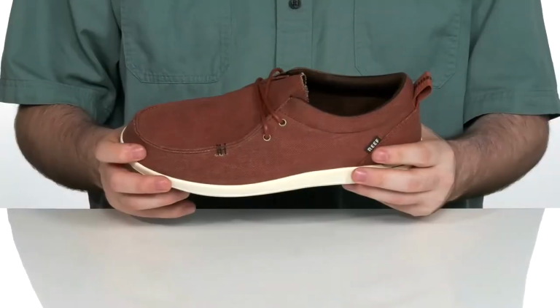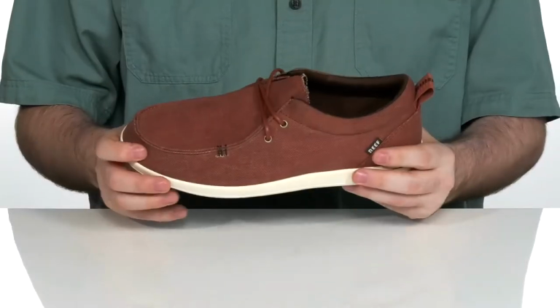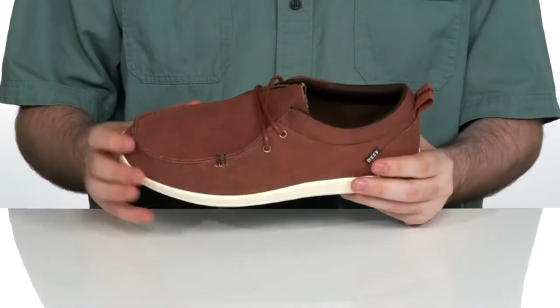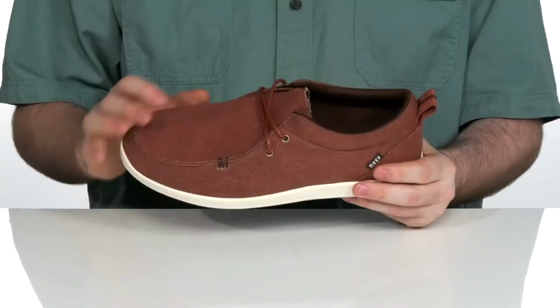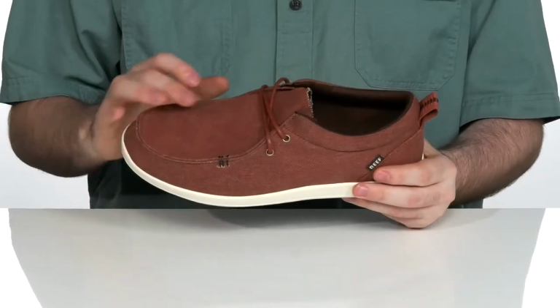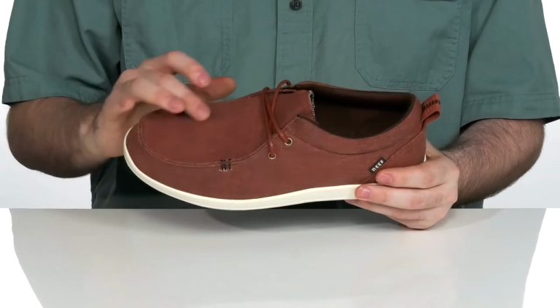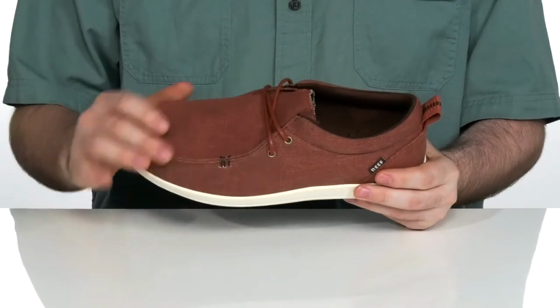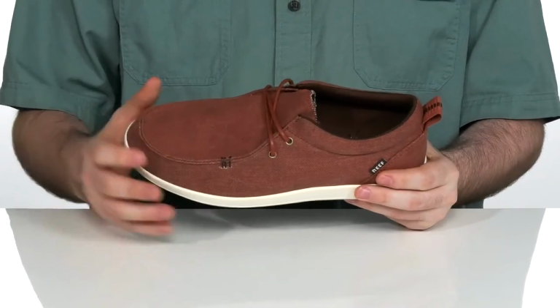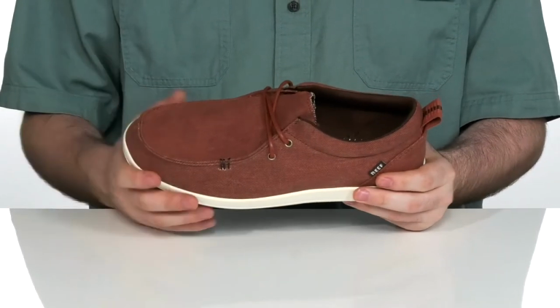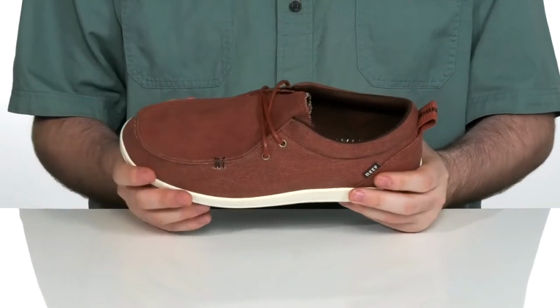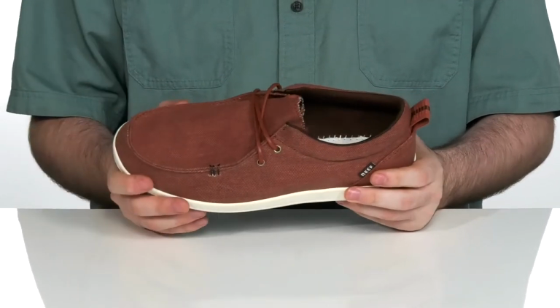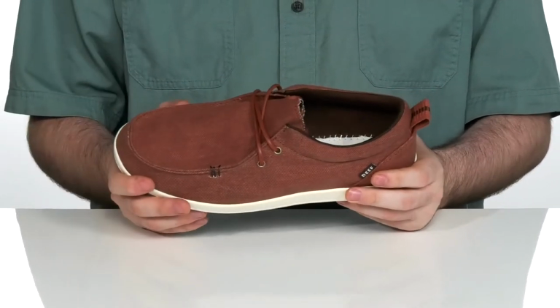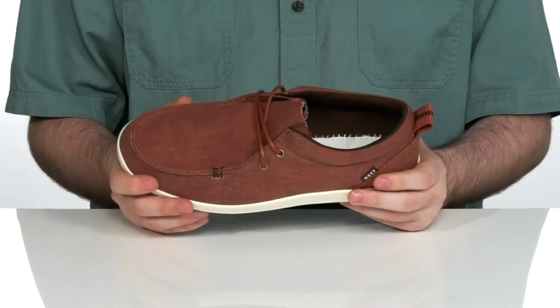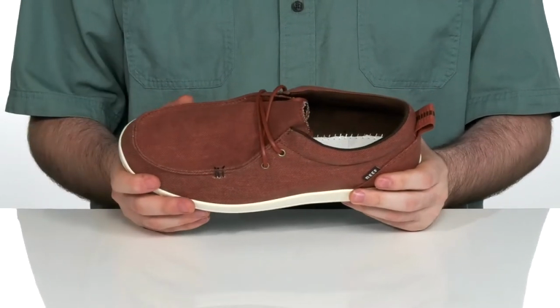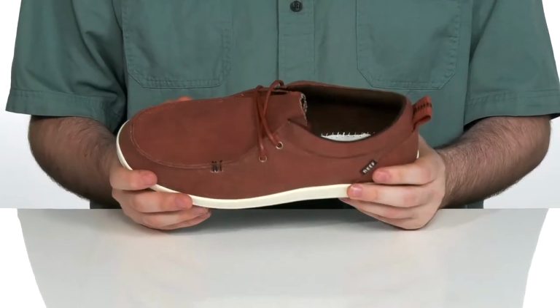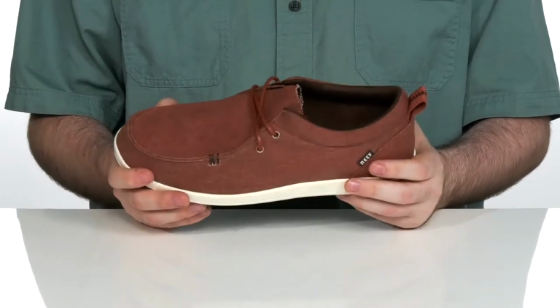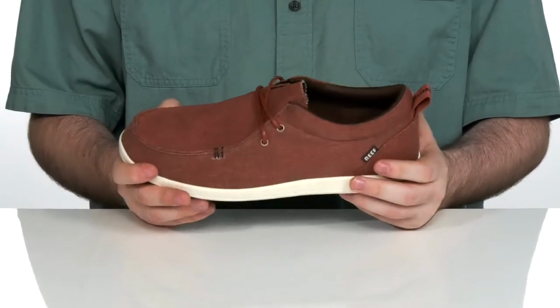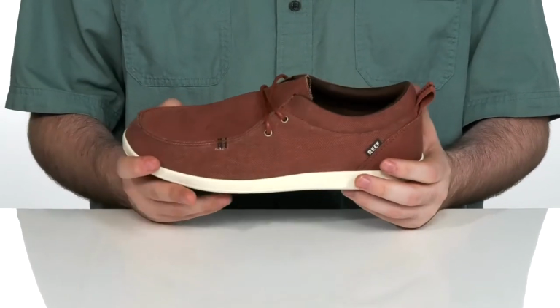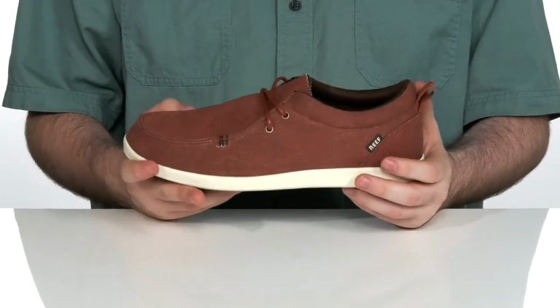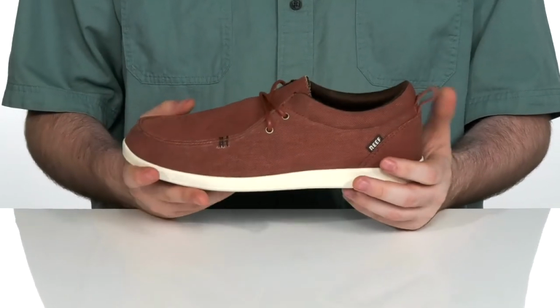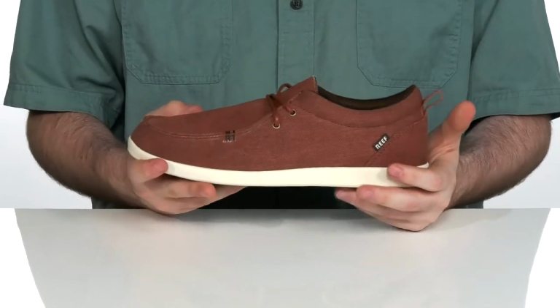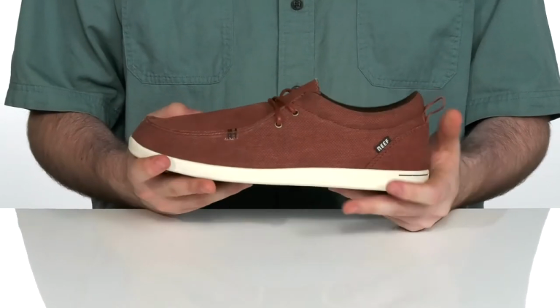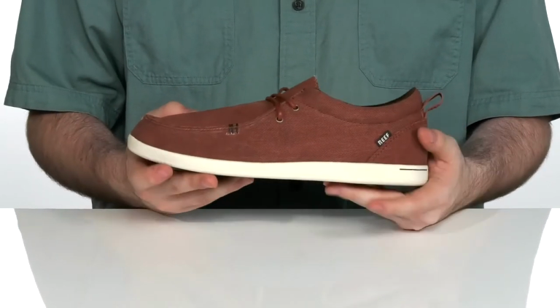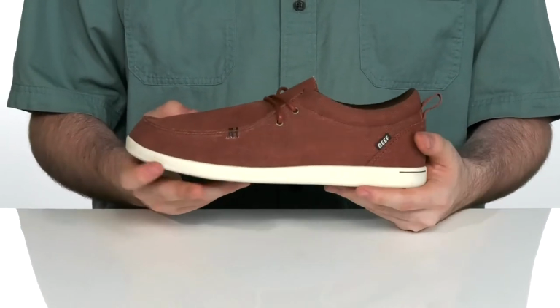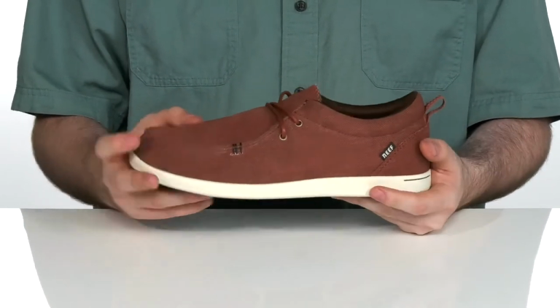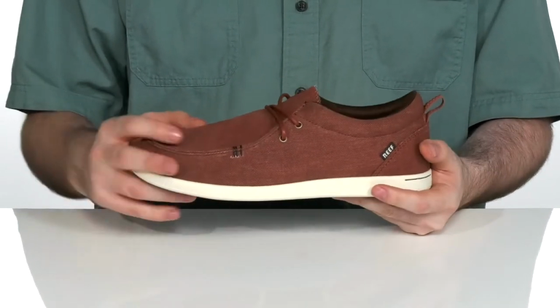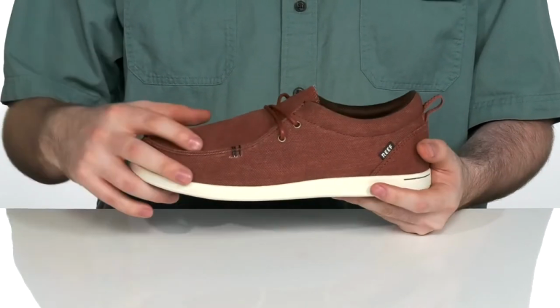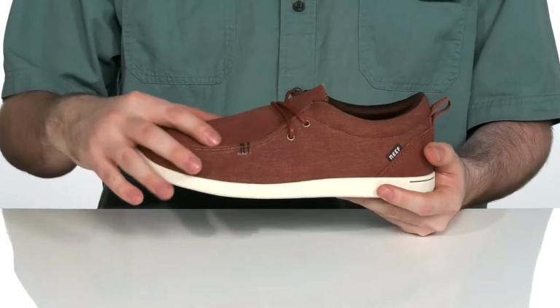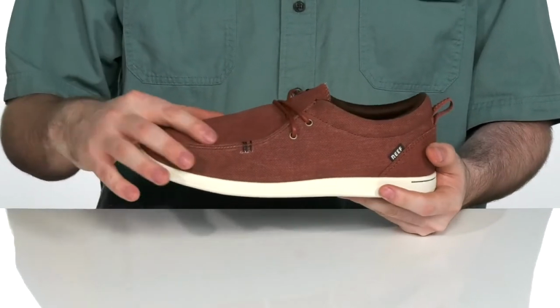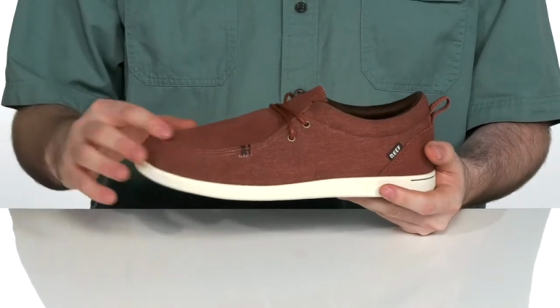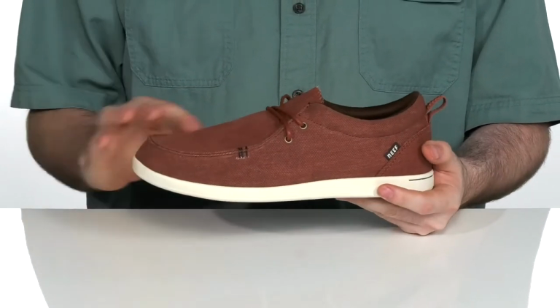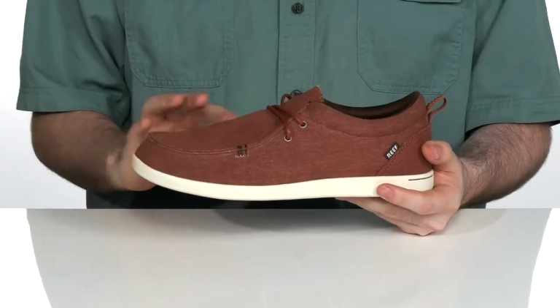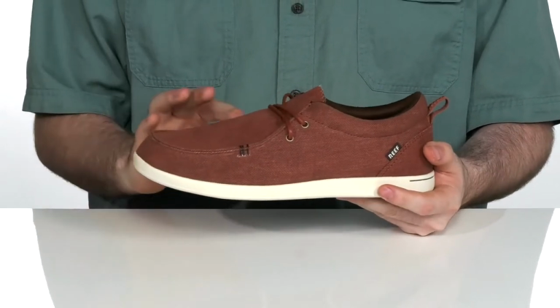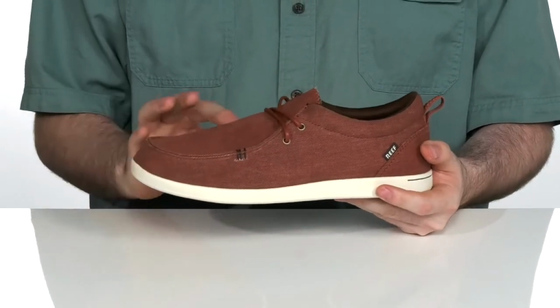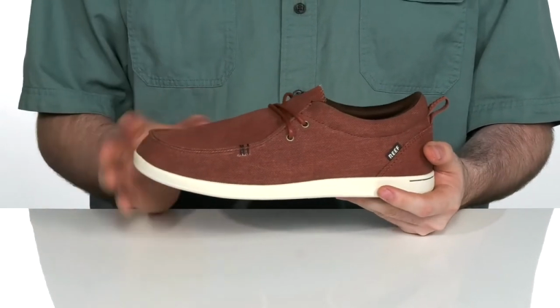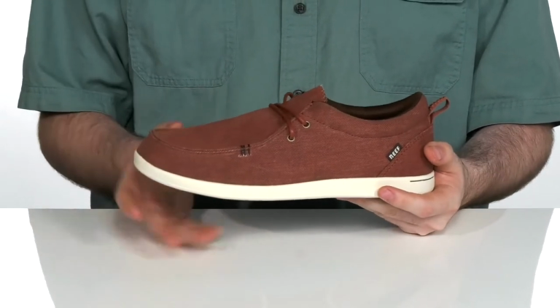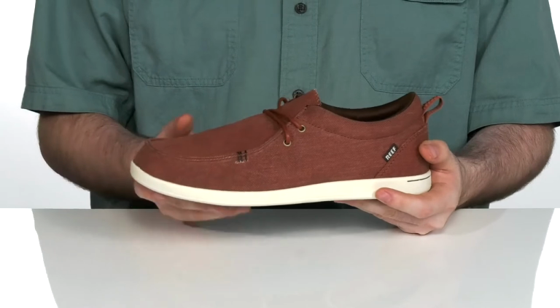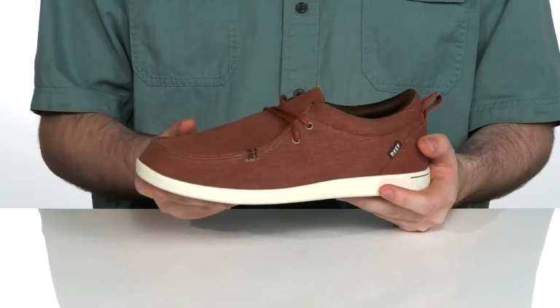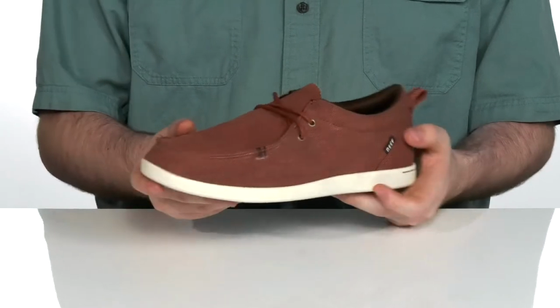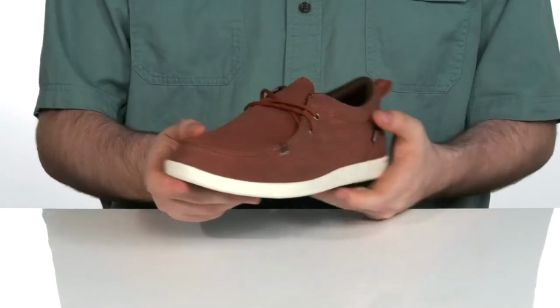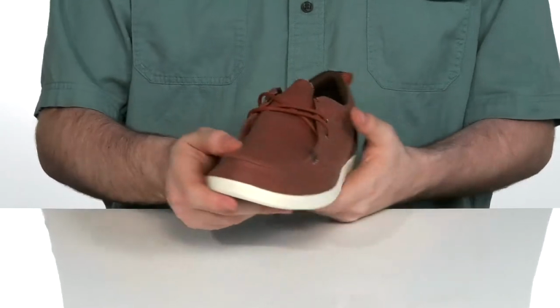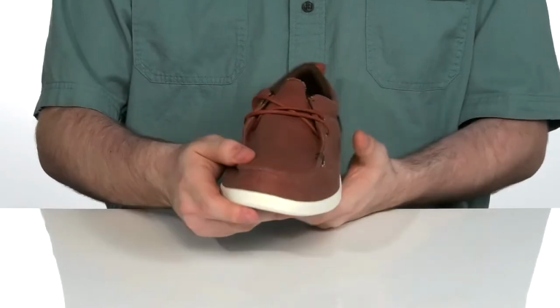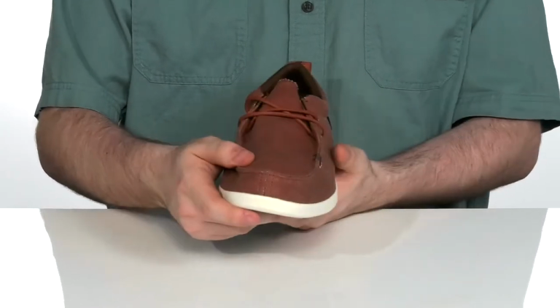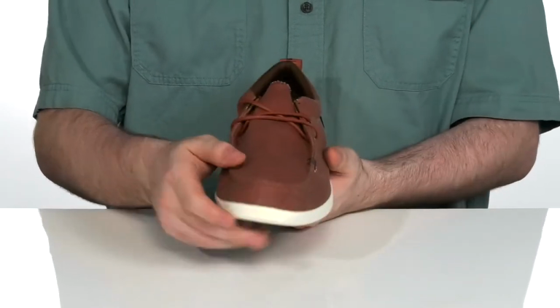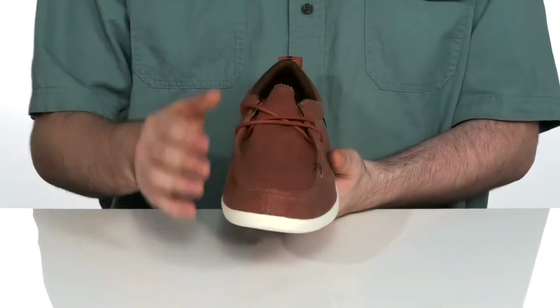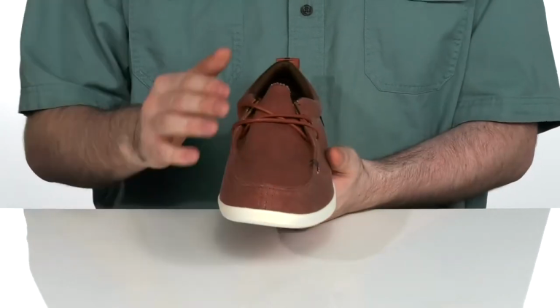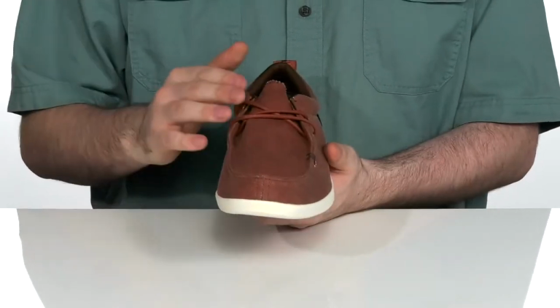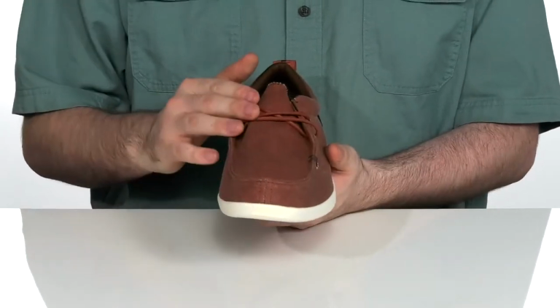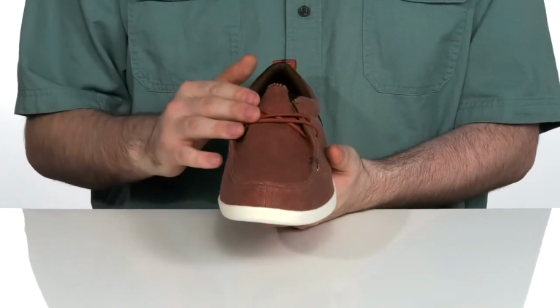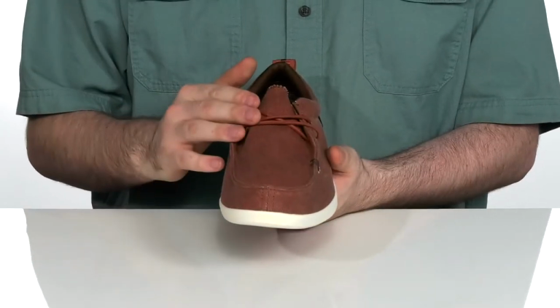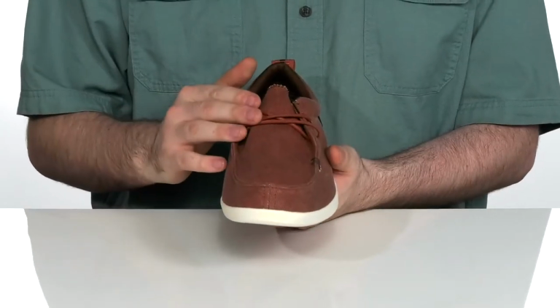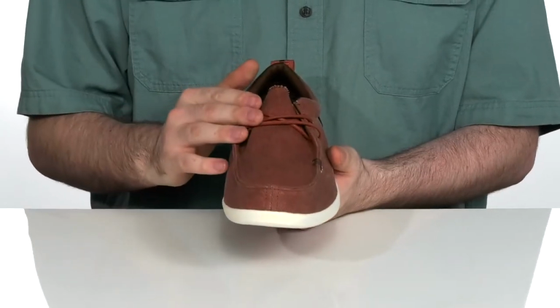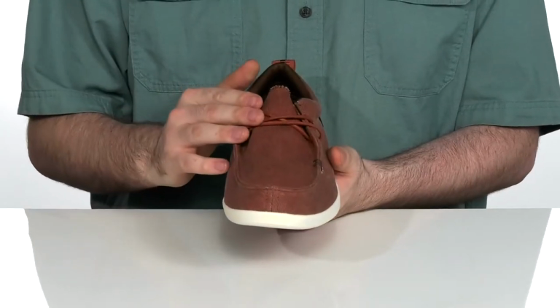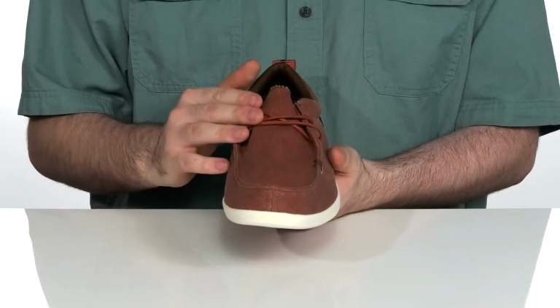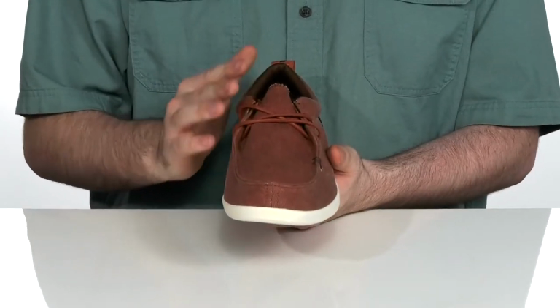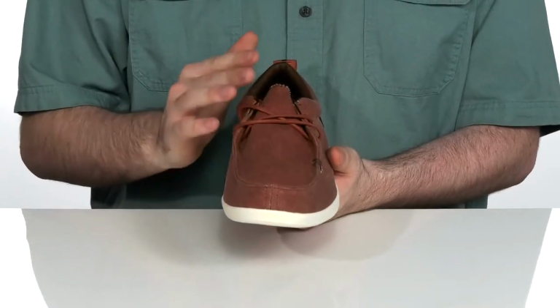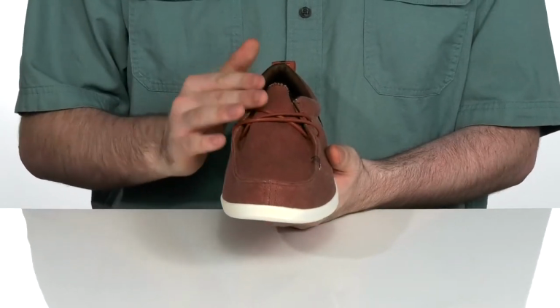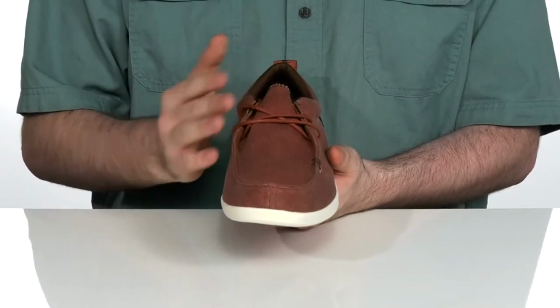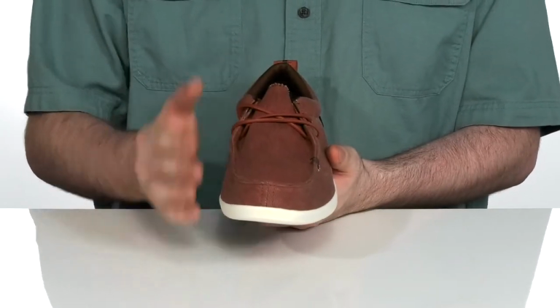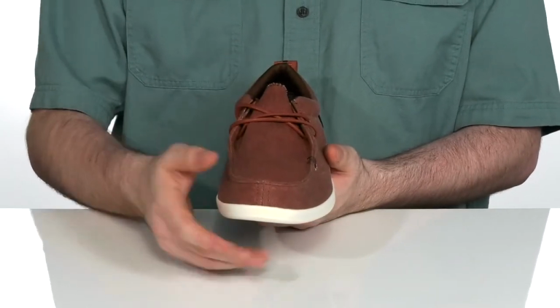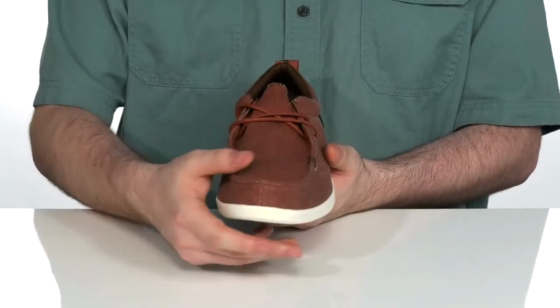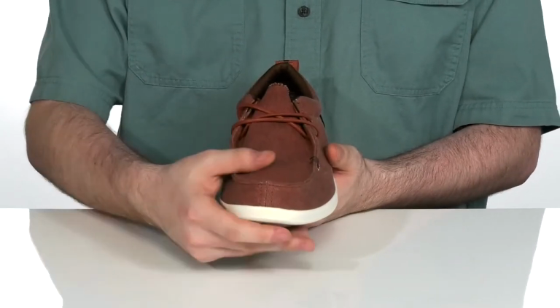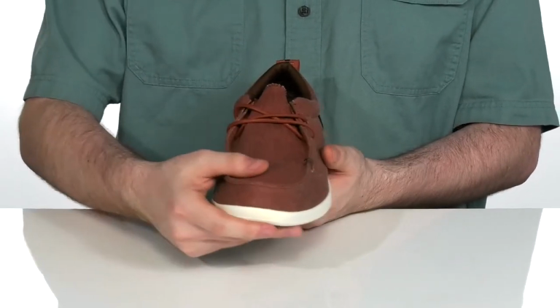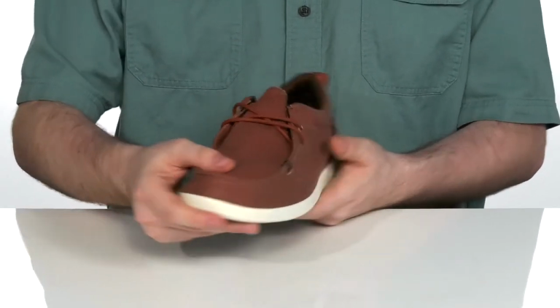This silhouette has a canvas upper with mock toe stitch detailing for added appeal, as well as waxy laces for a secure fit.